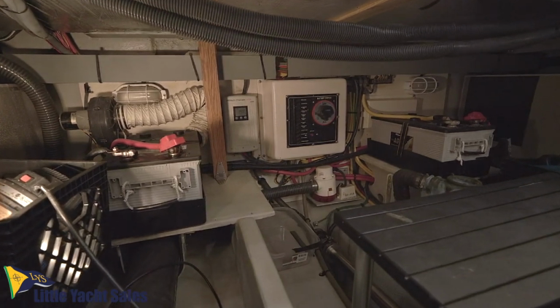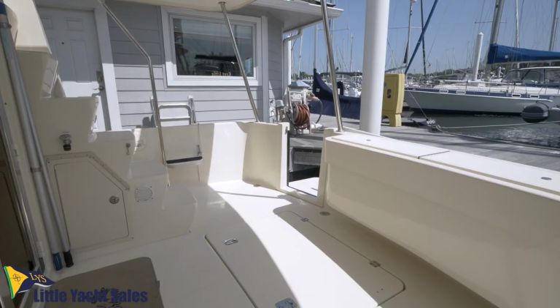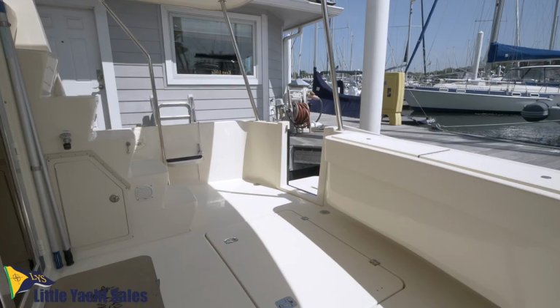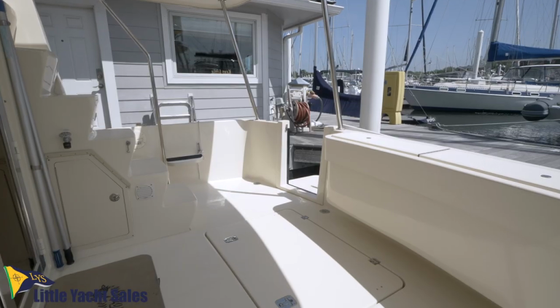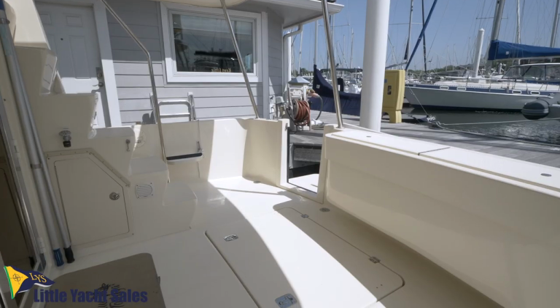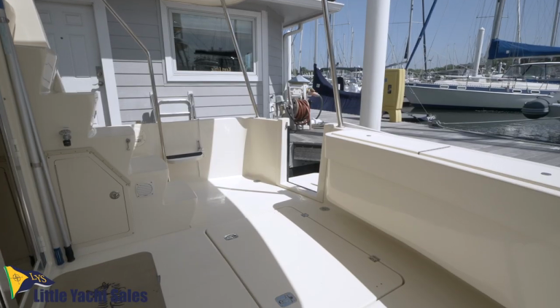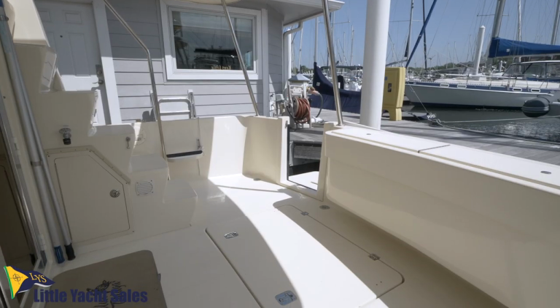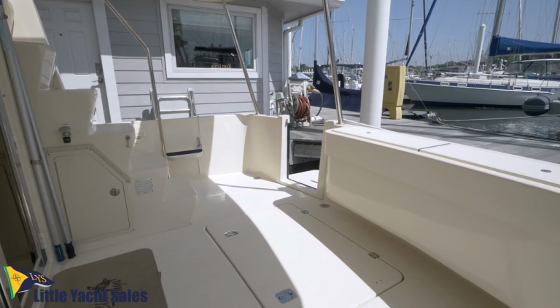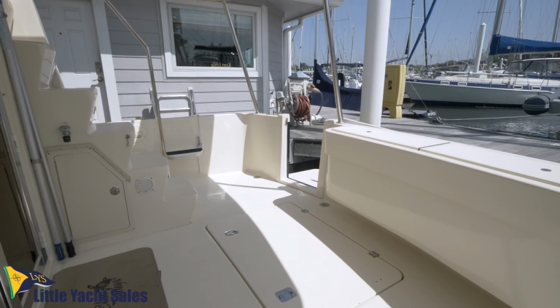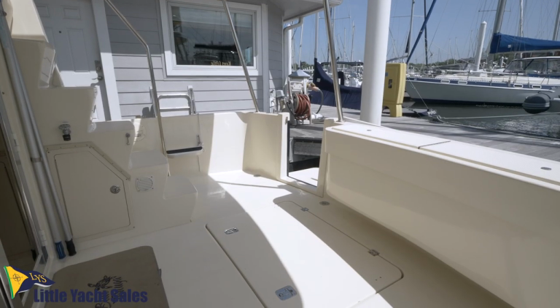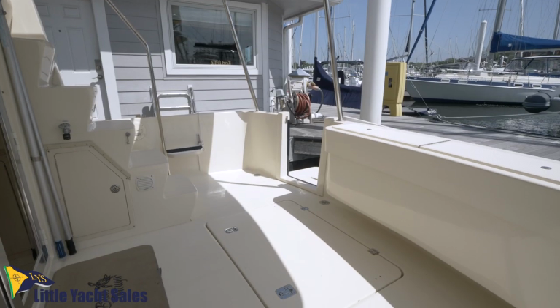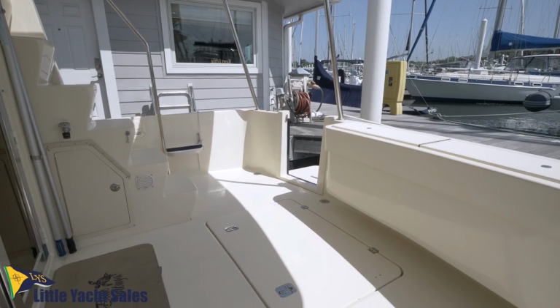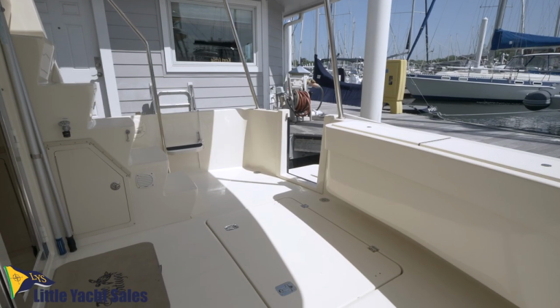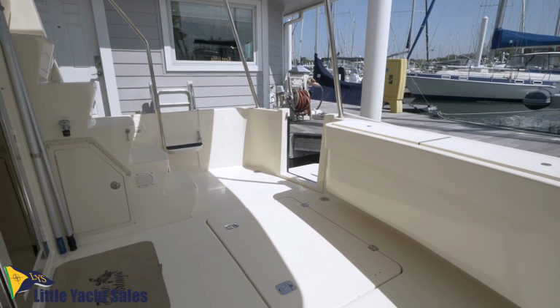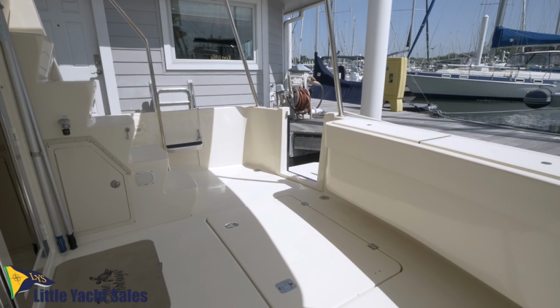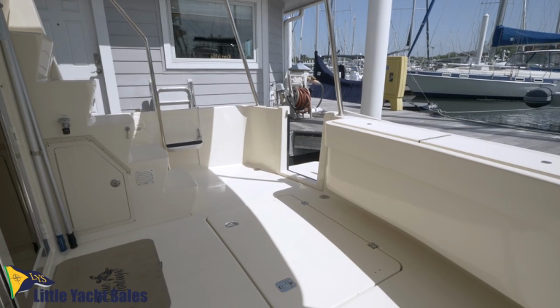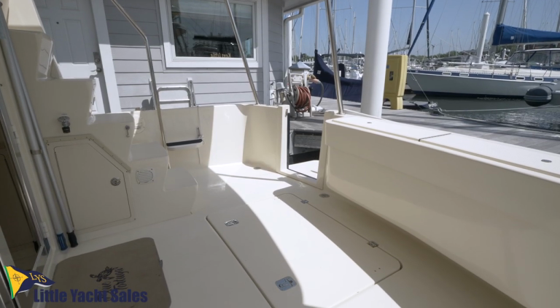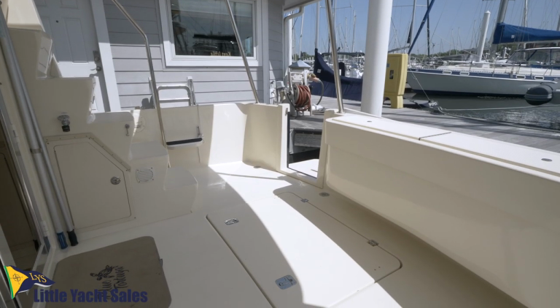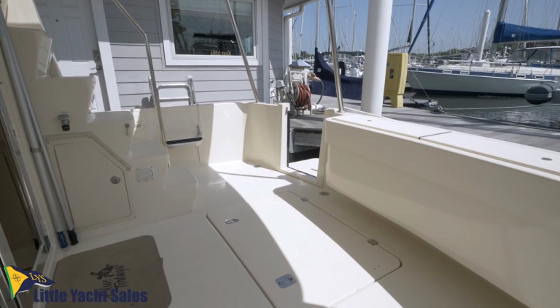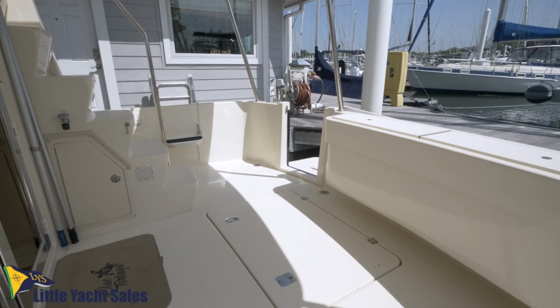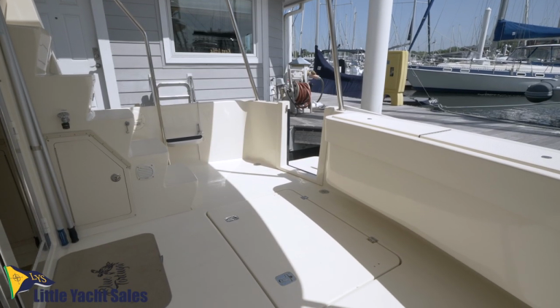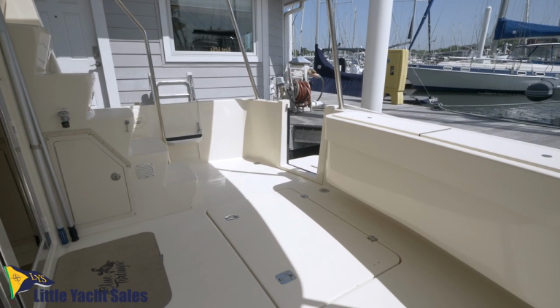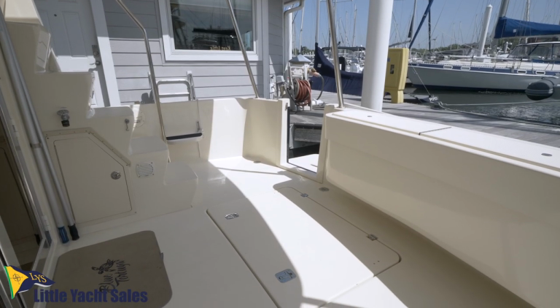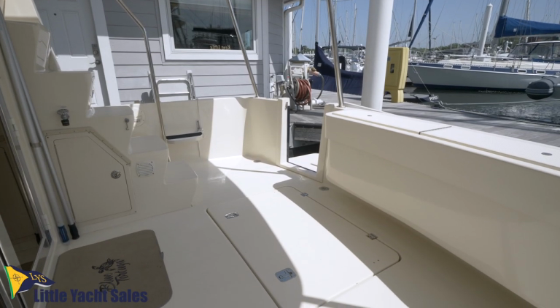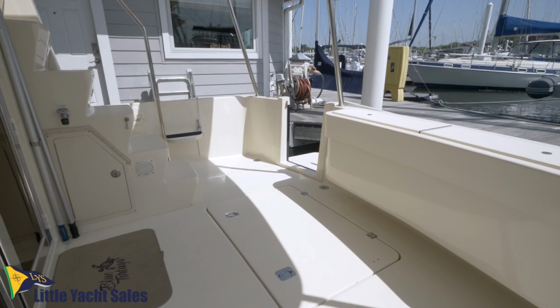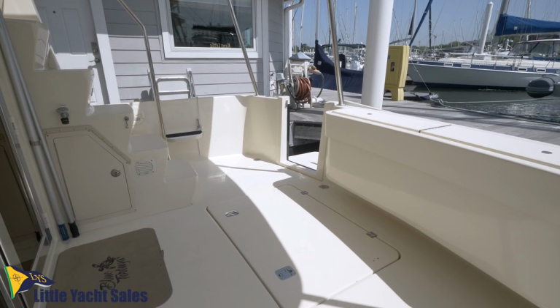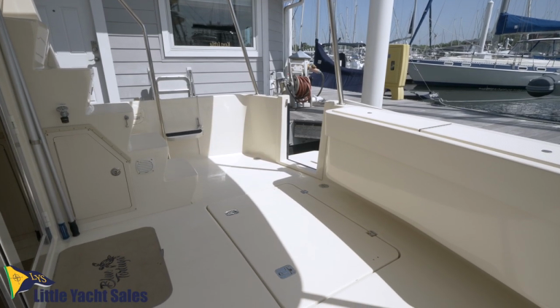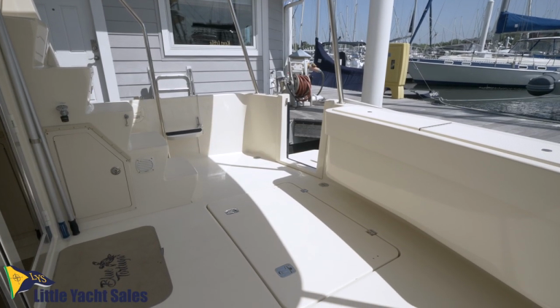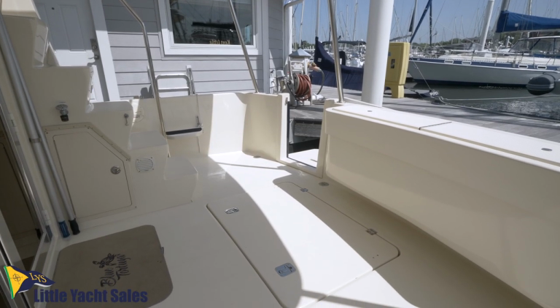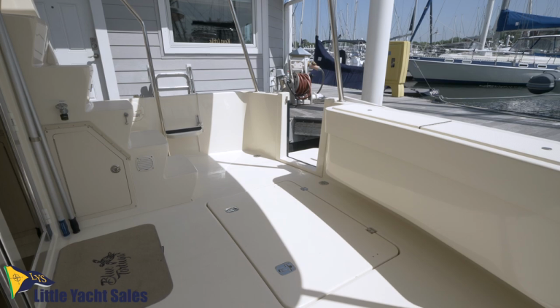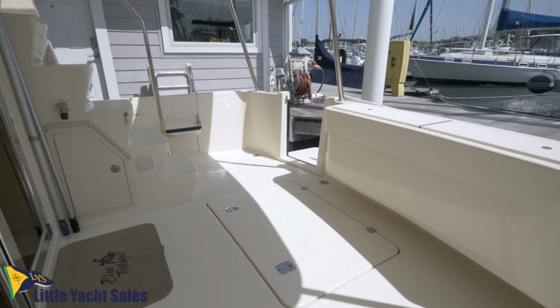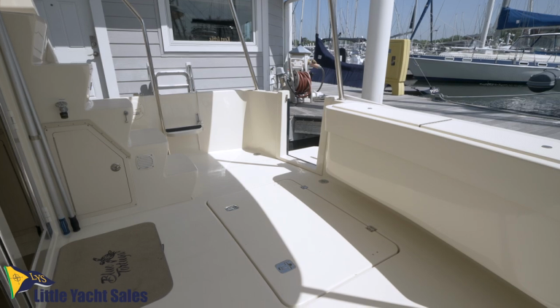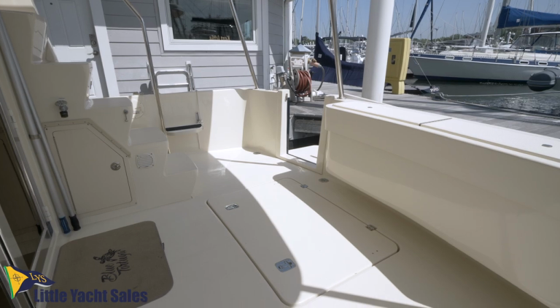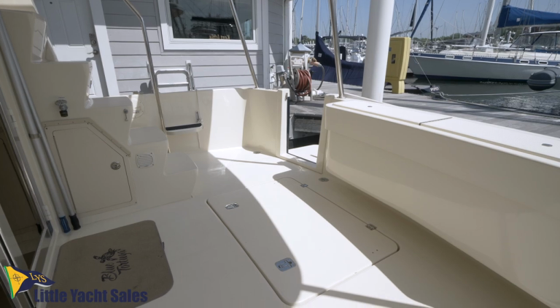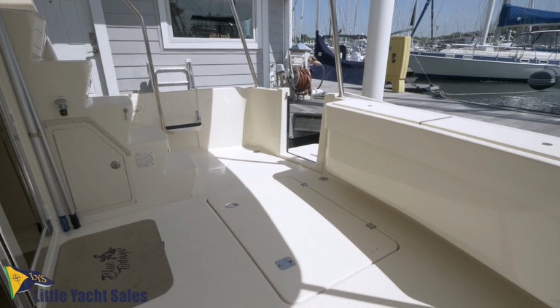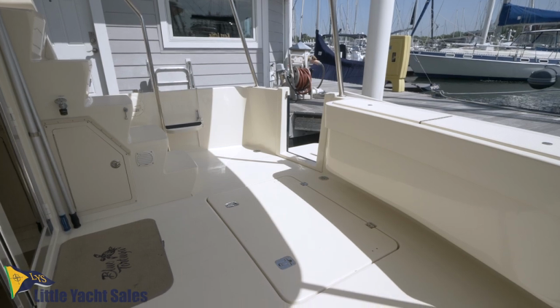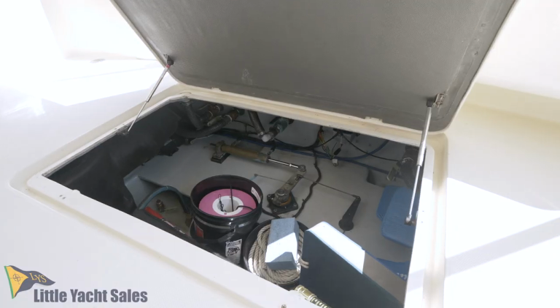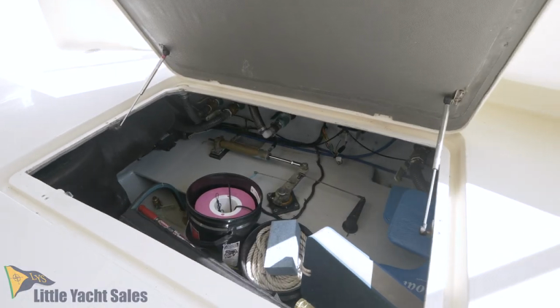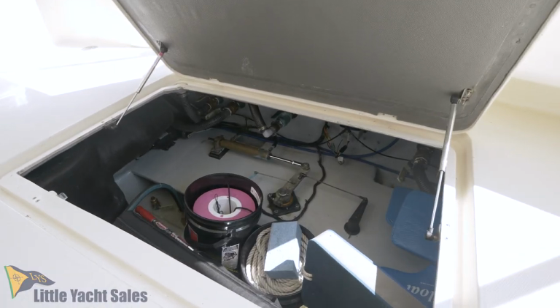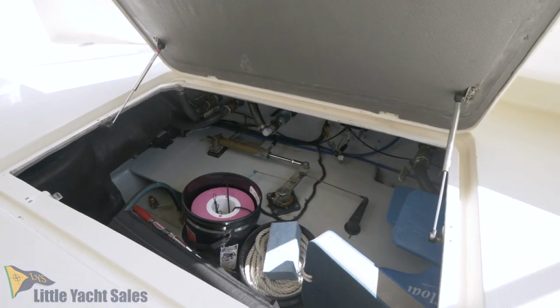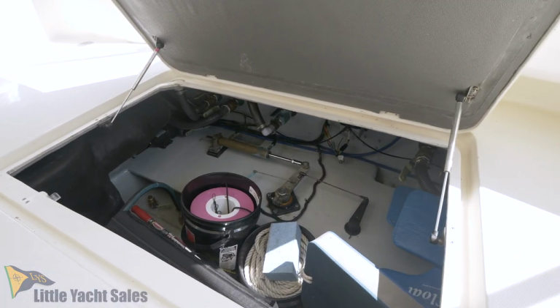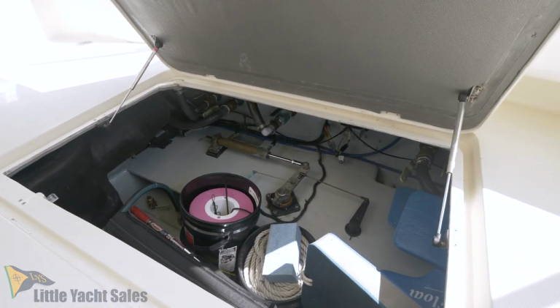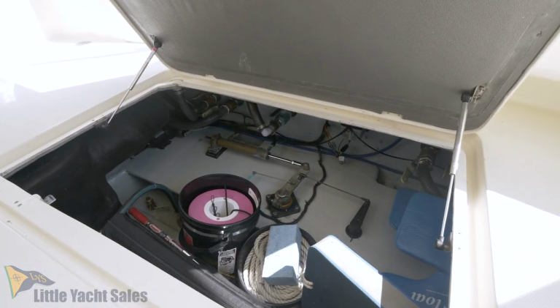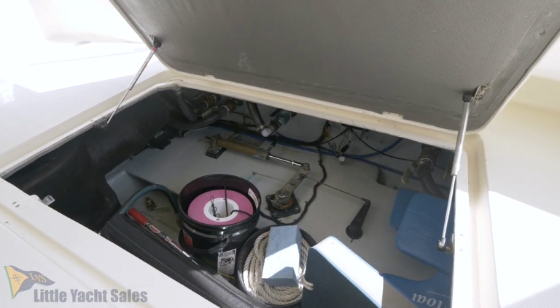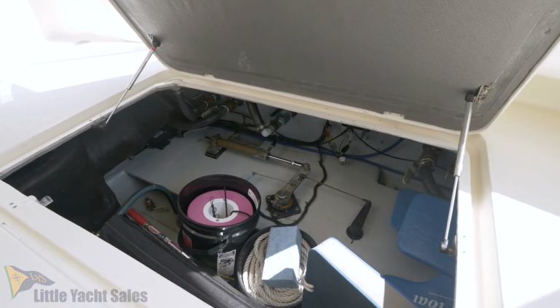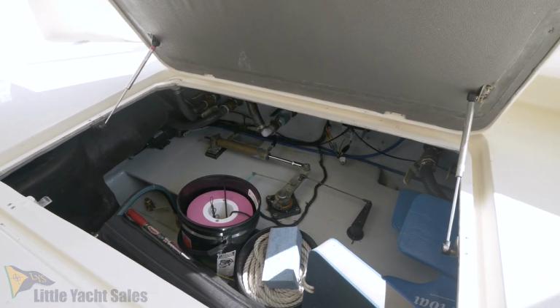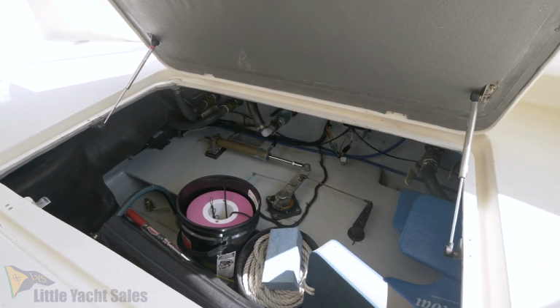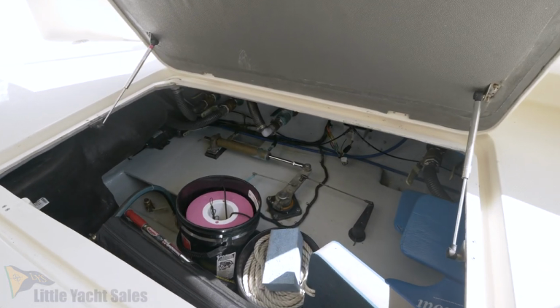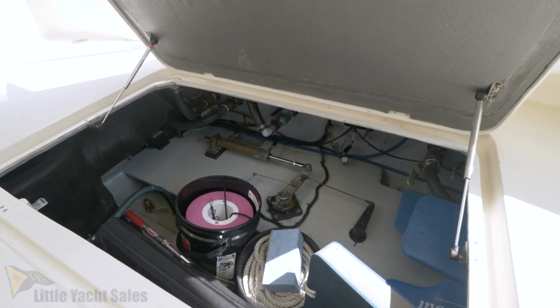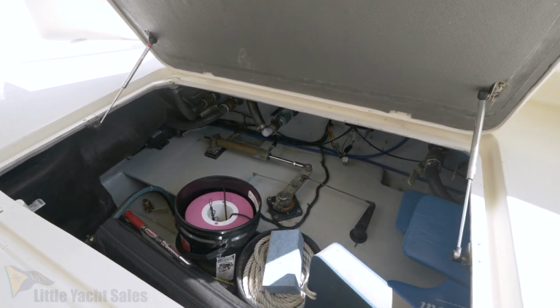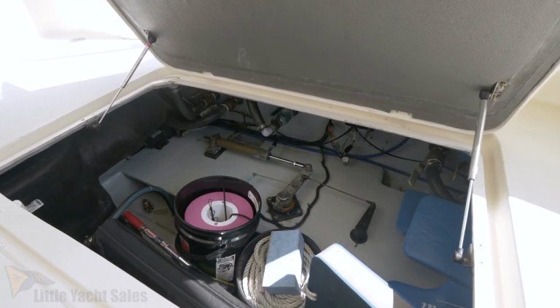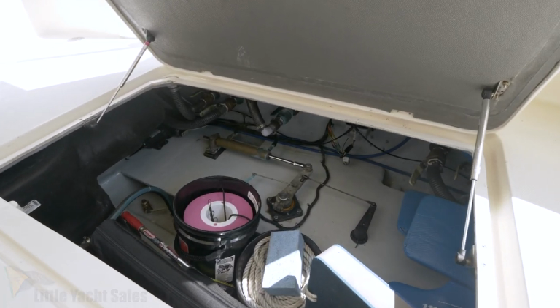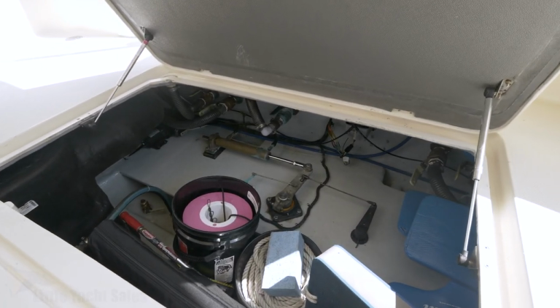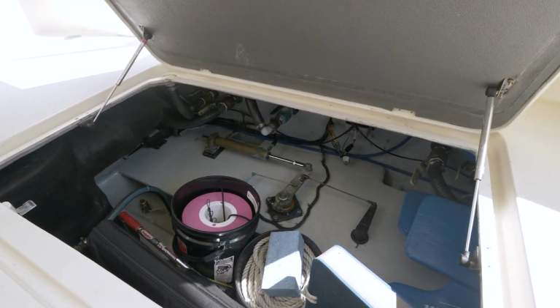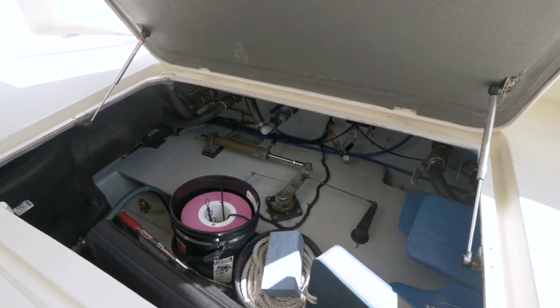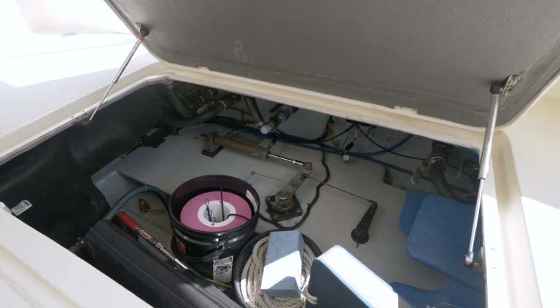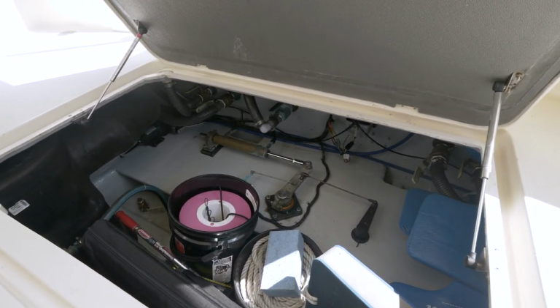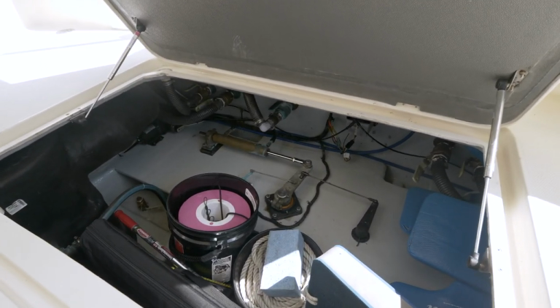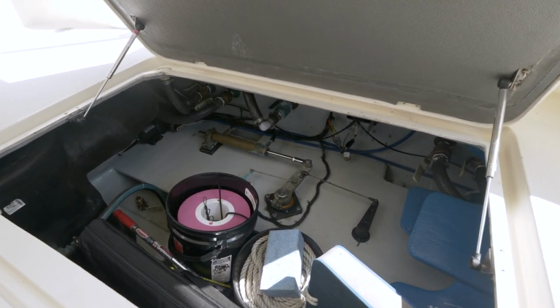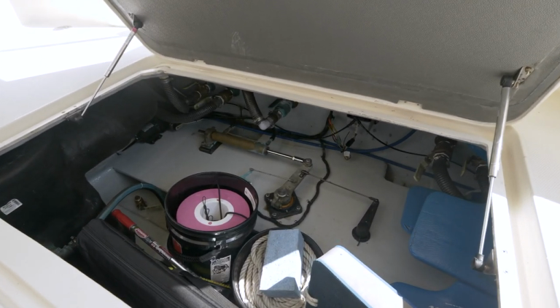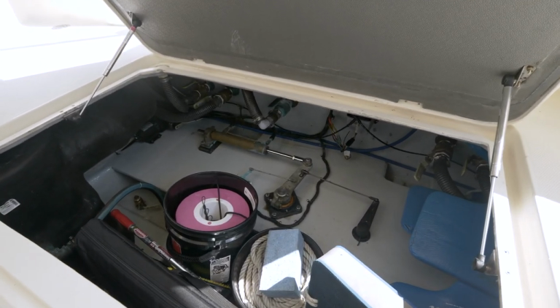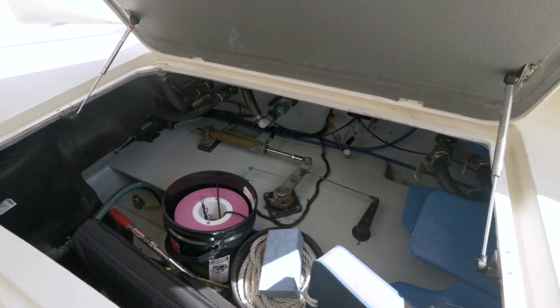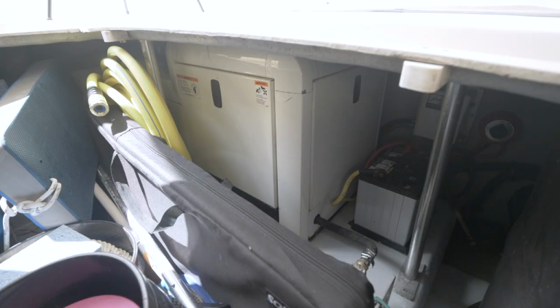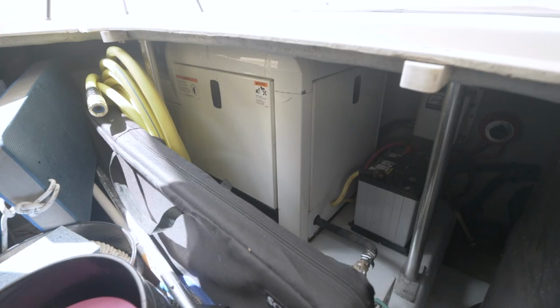The generator room is underneath the aft deck and houses the 8 kilowatt Onan generator, as well as providing a nice amount of additional storage.